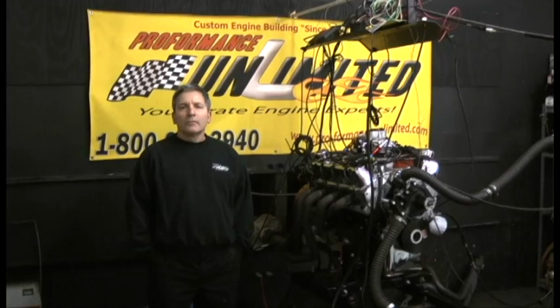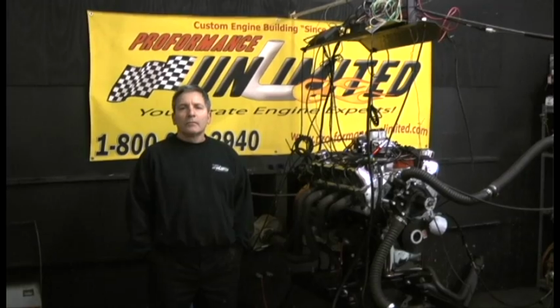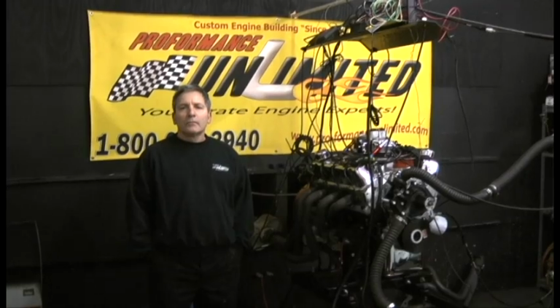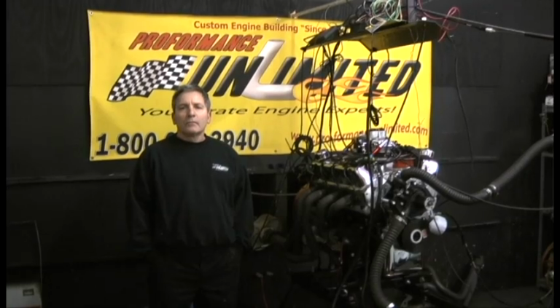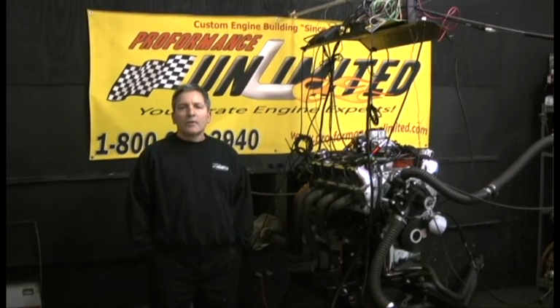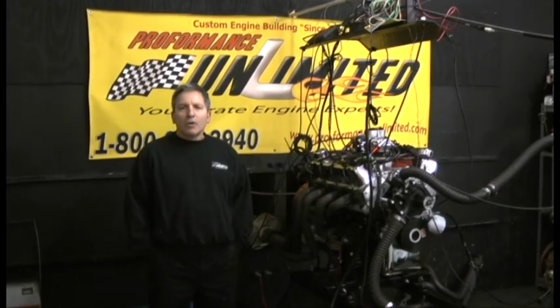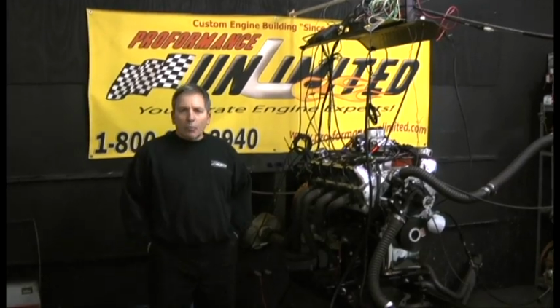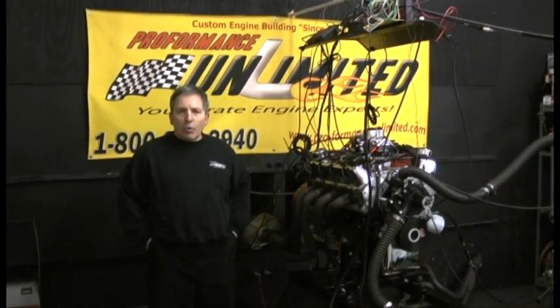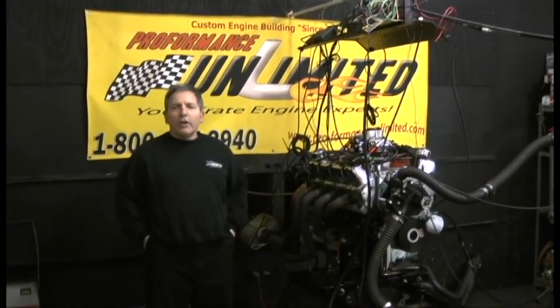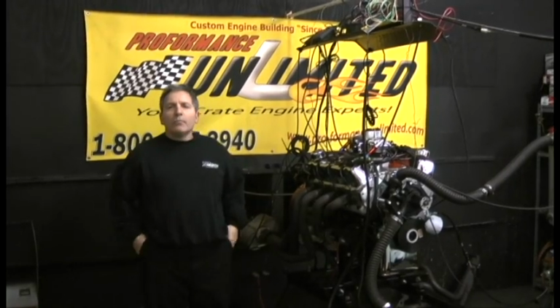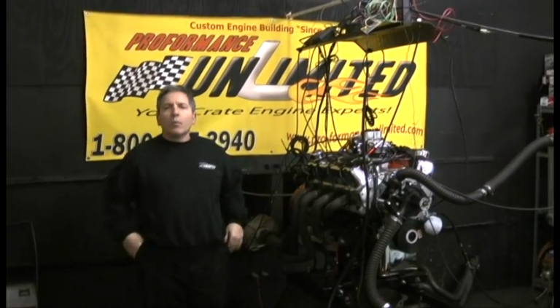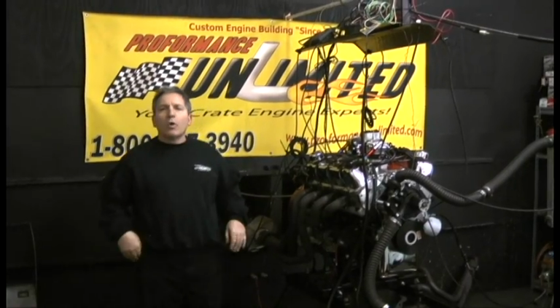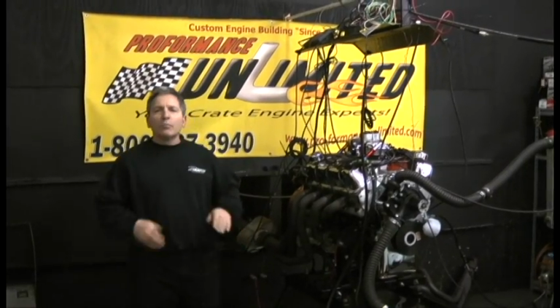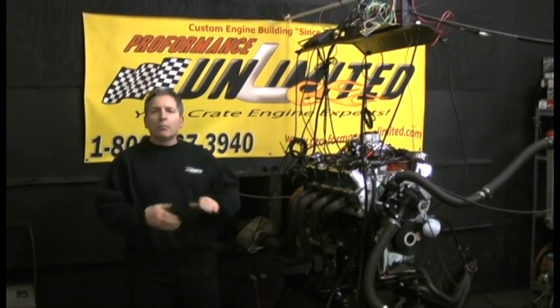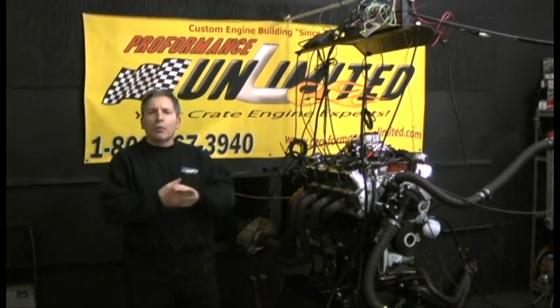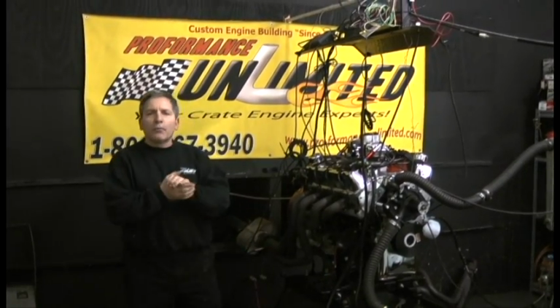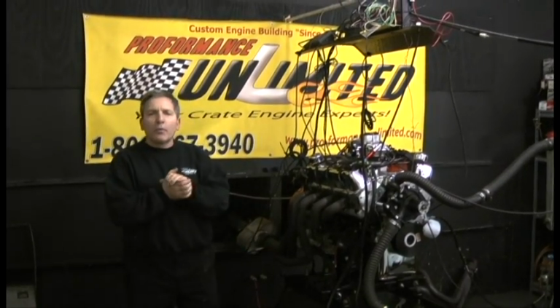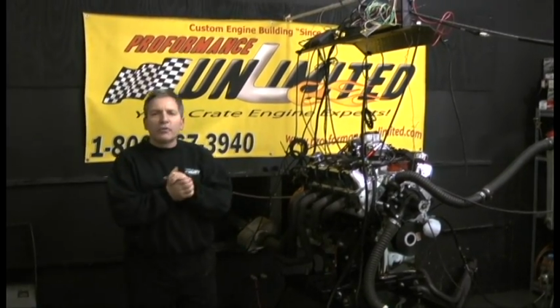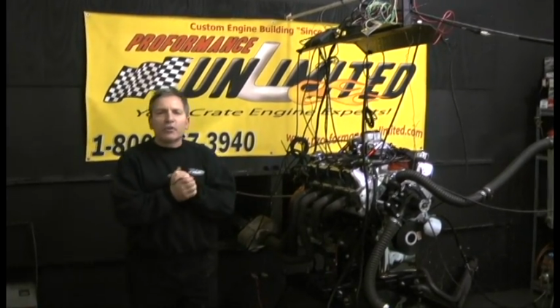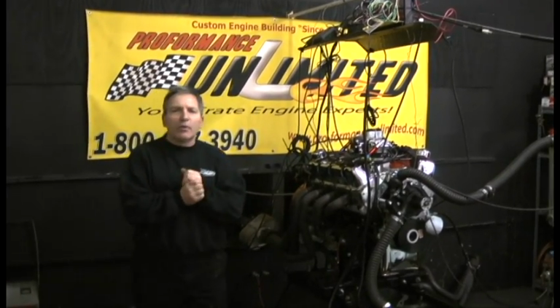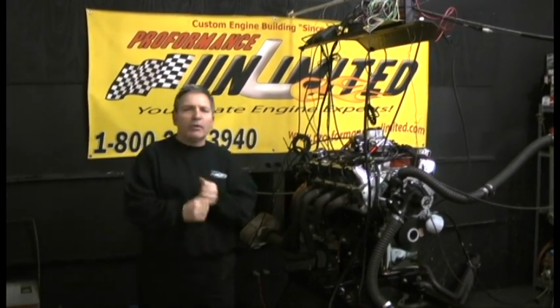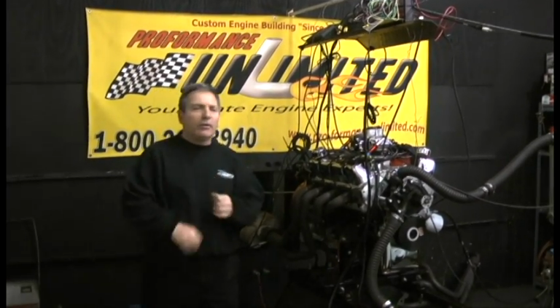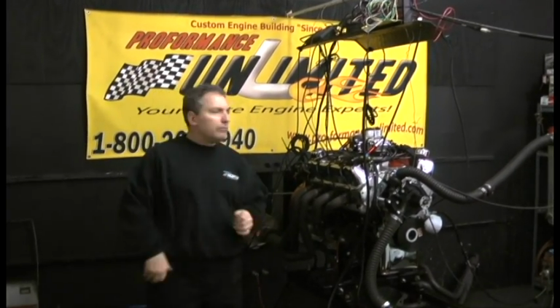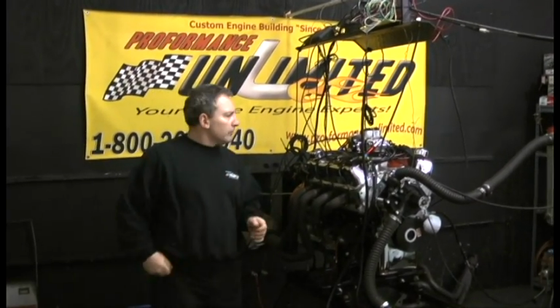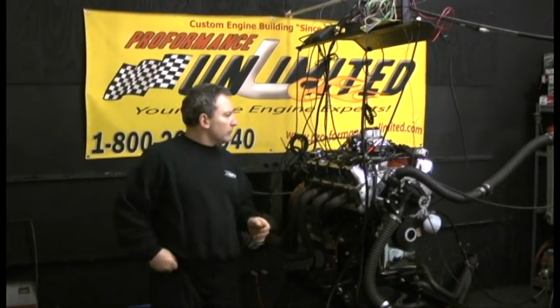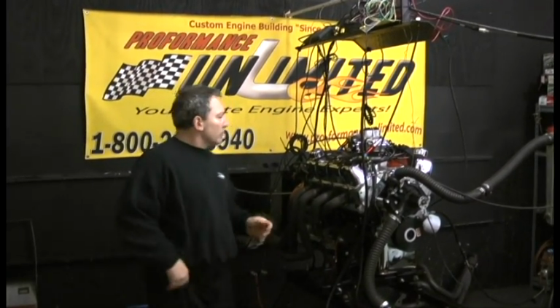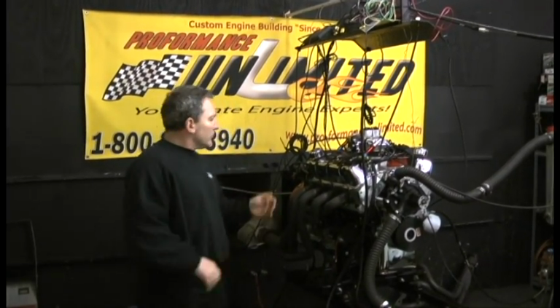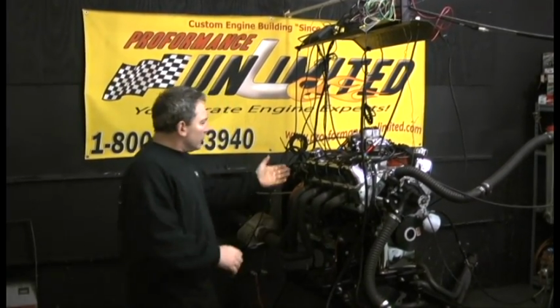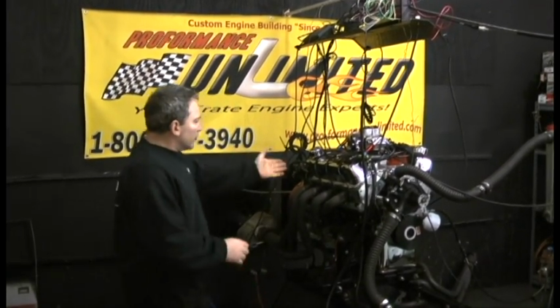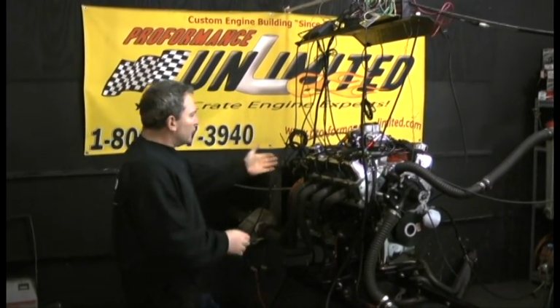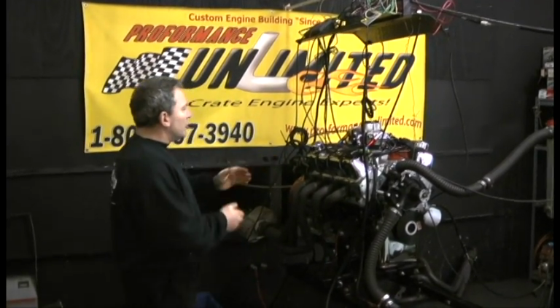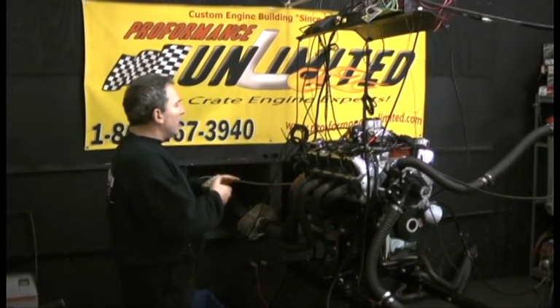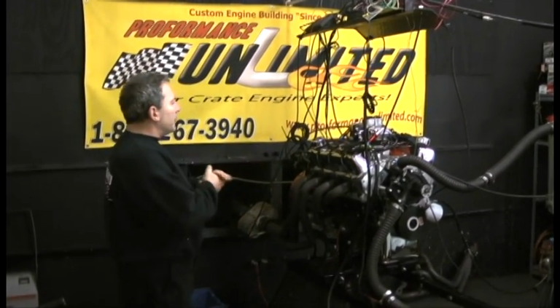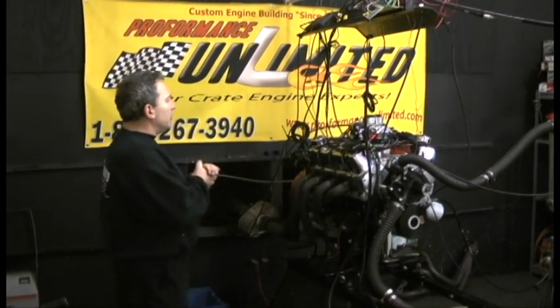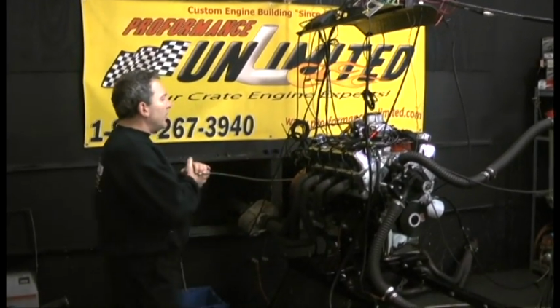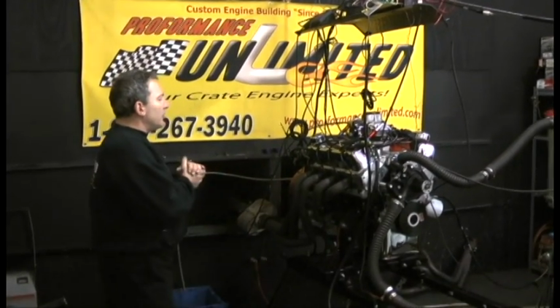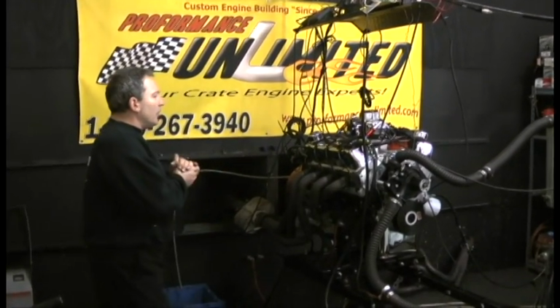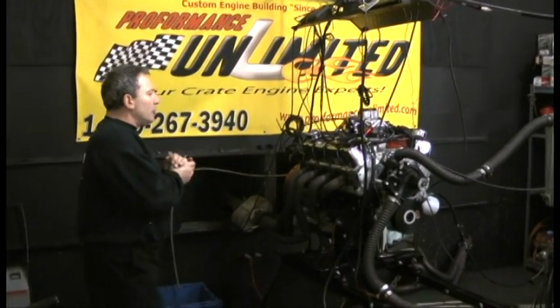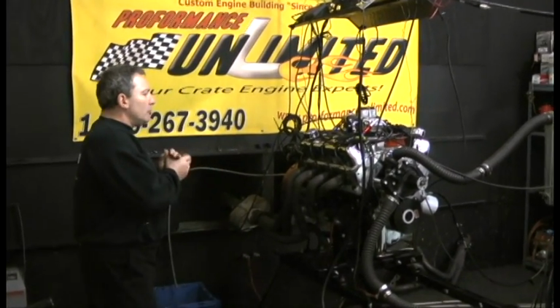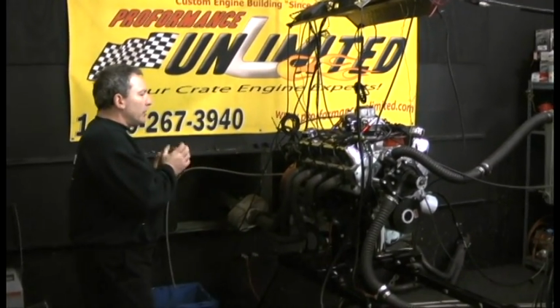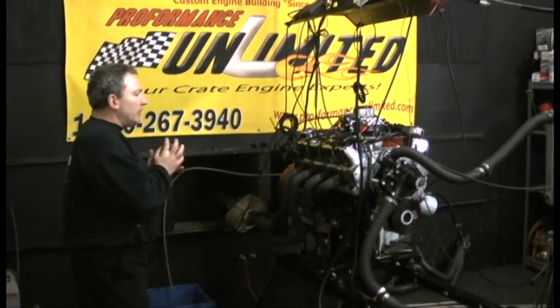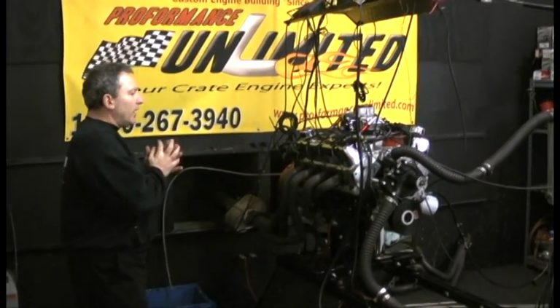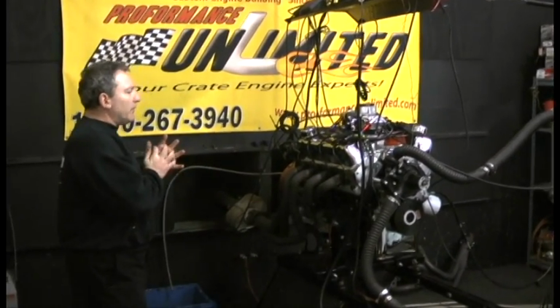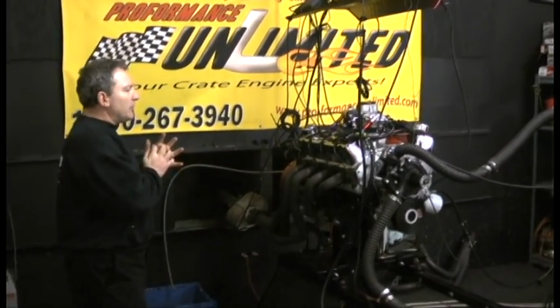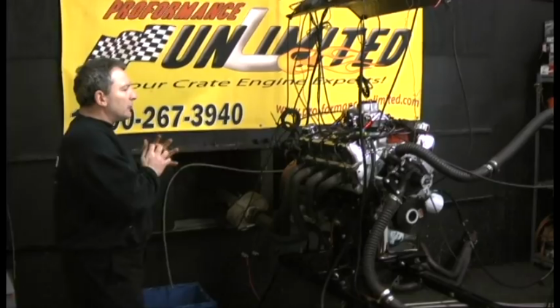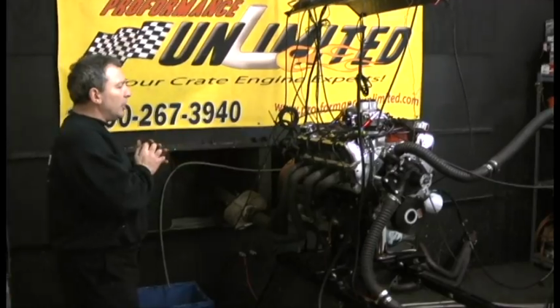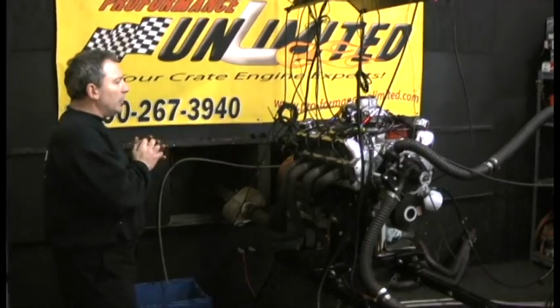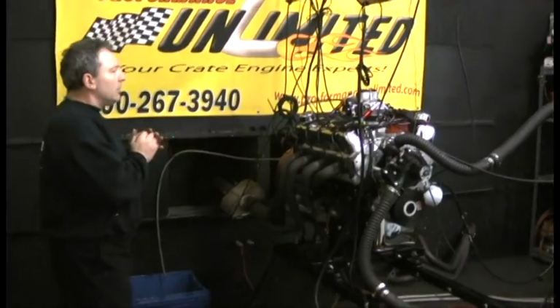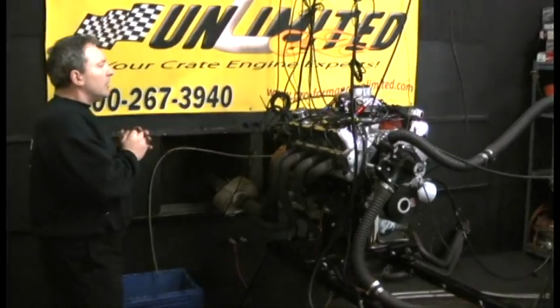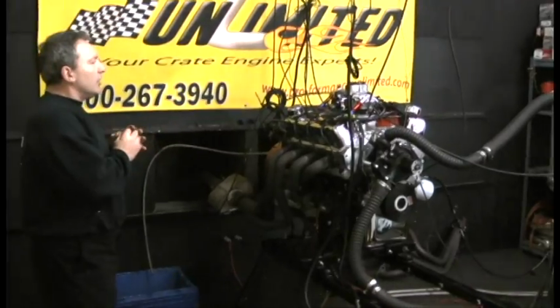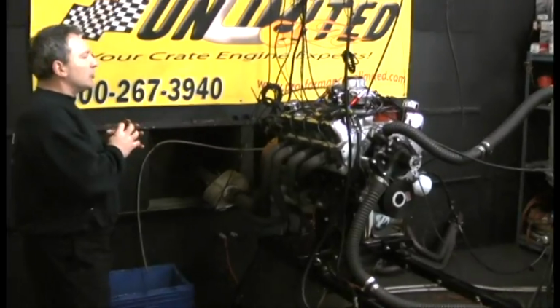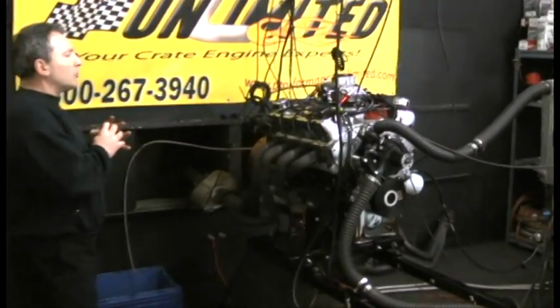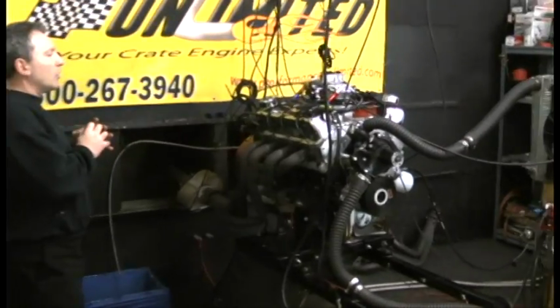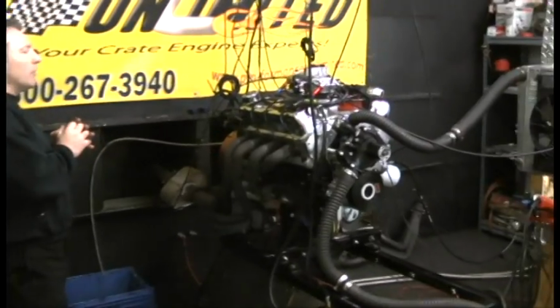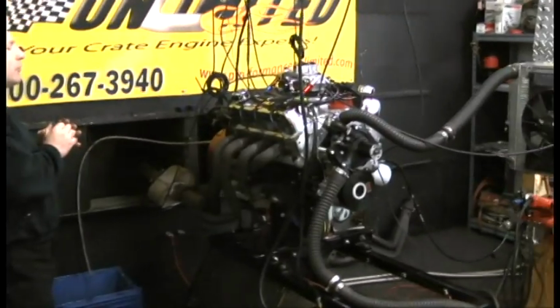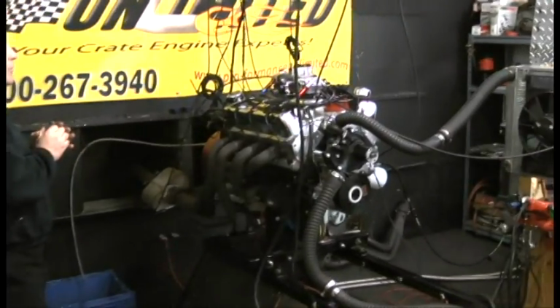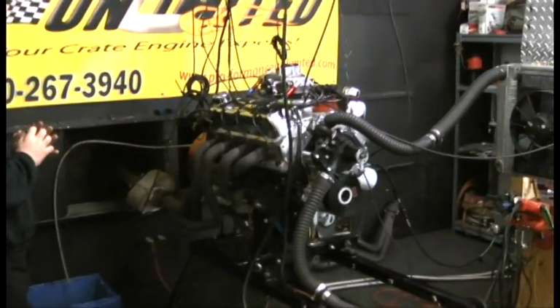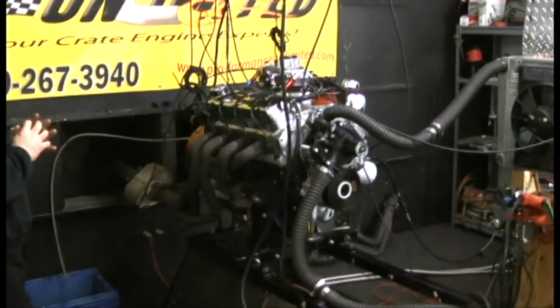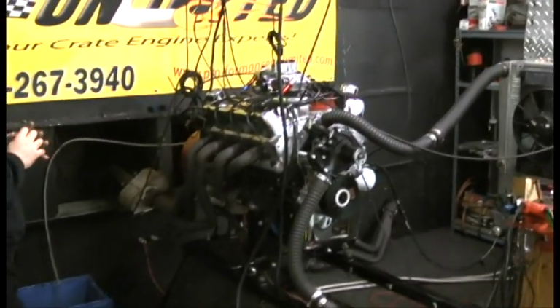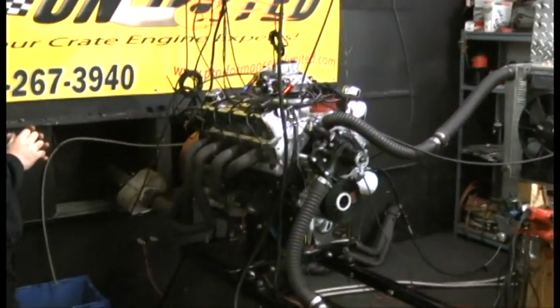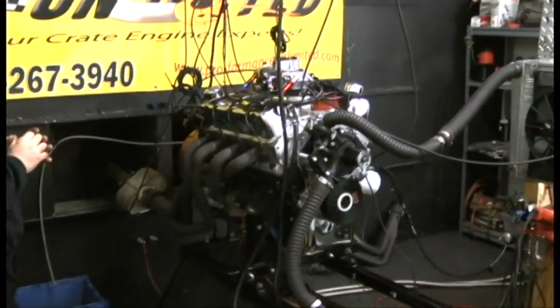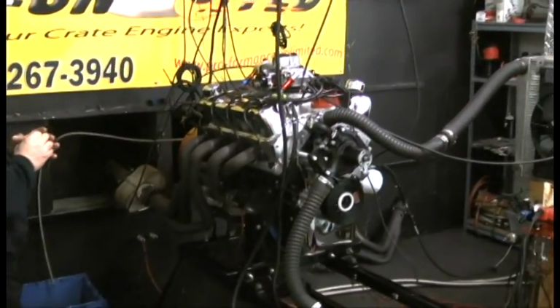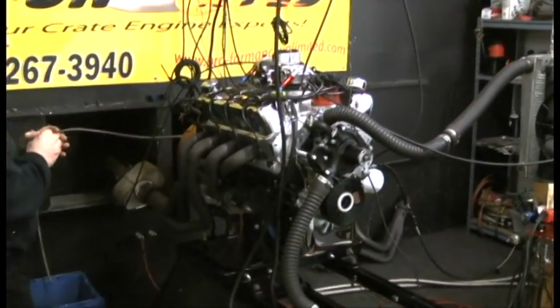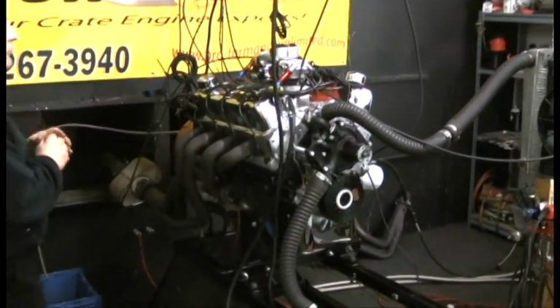Good morning. Welcome to Performance Unlimited. This is nothing that you haven't seen — this is one of our 347s.